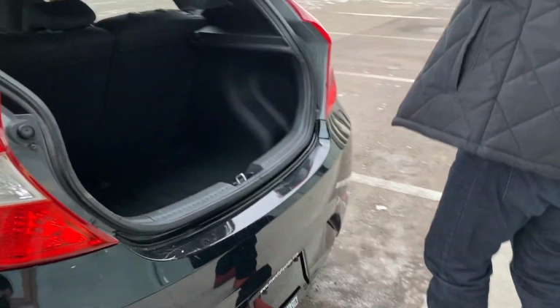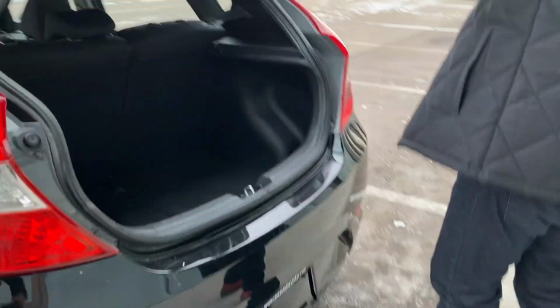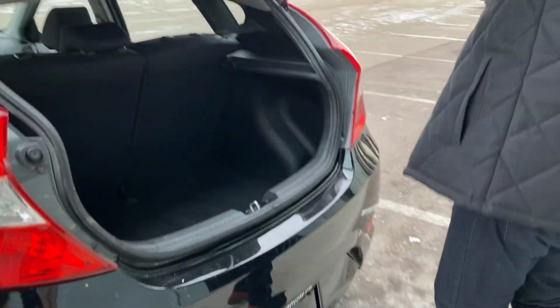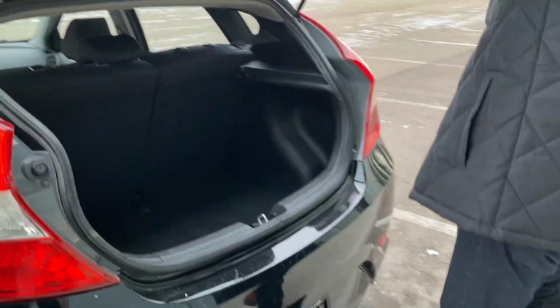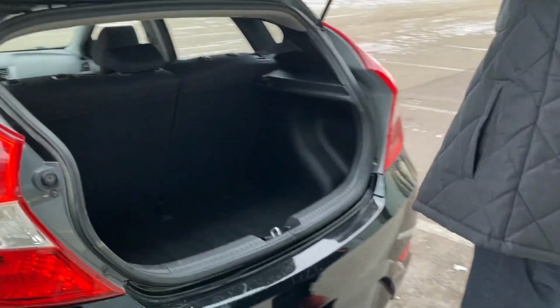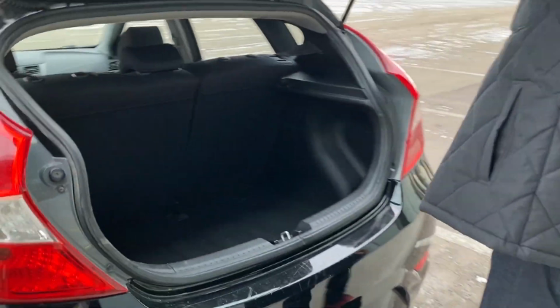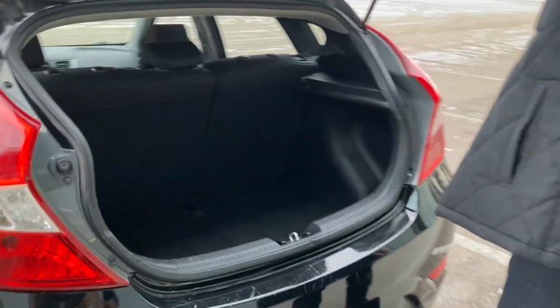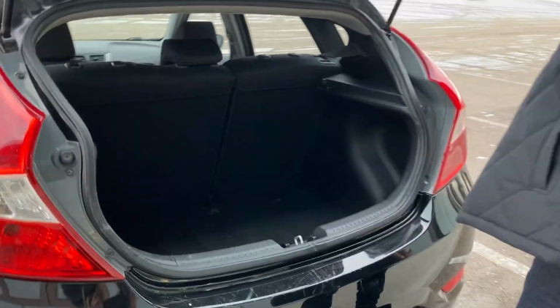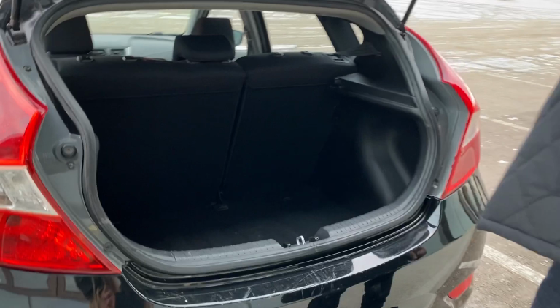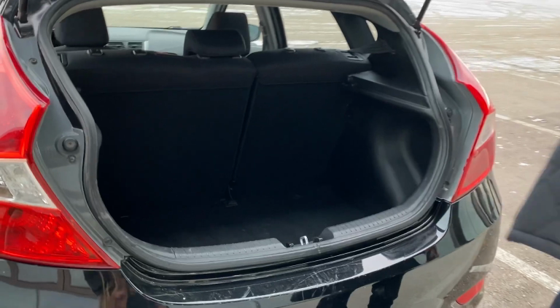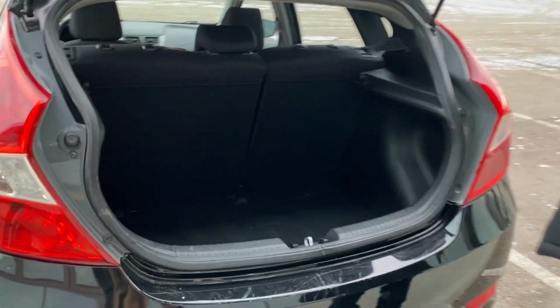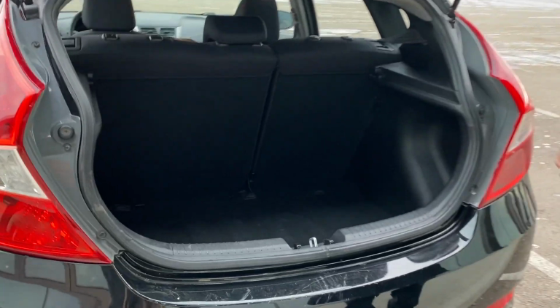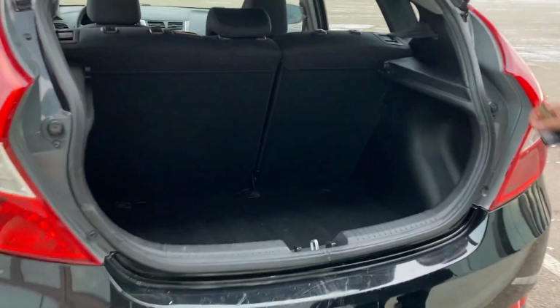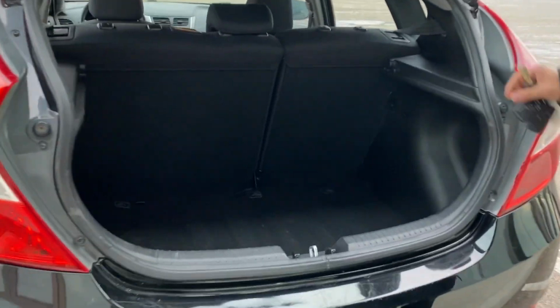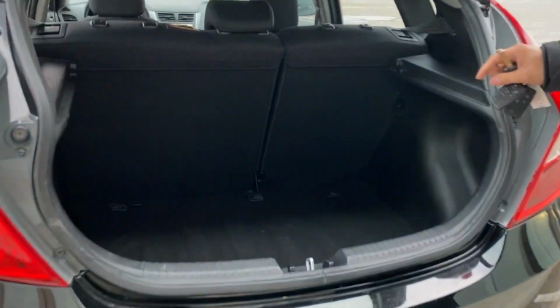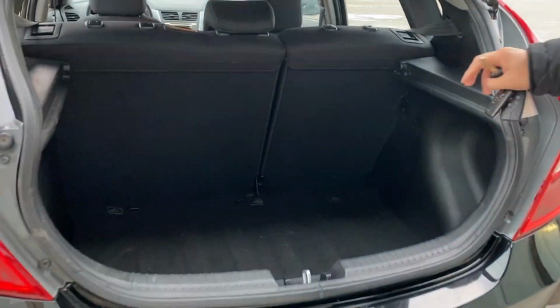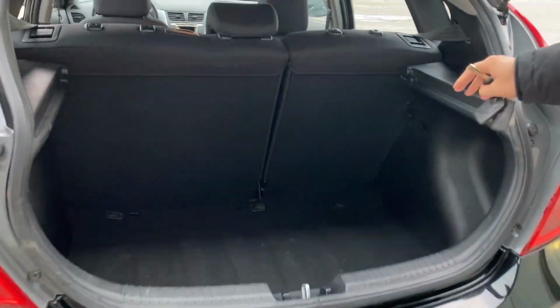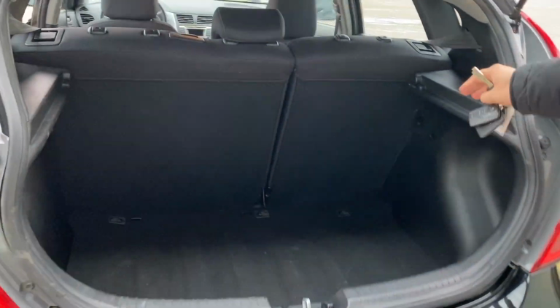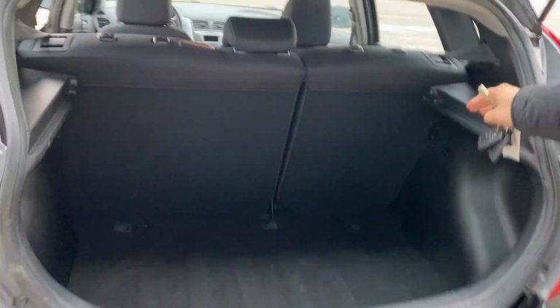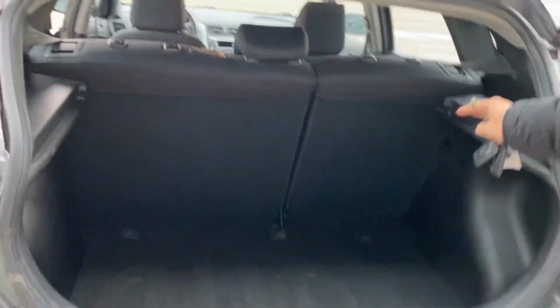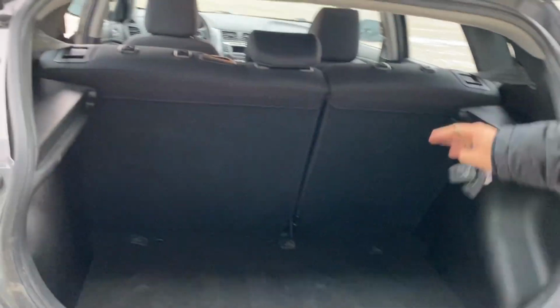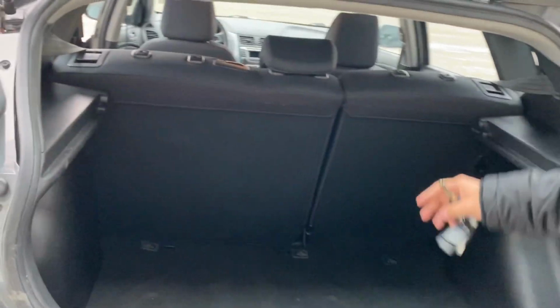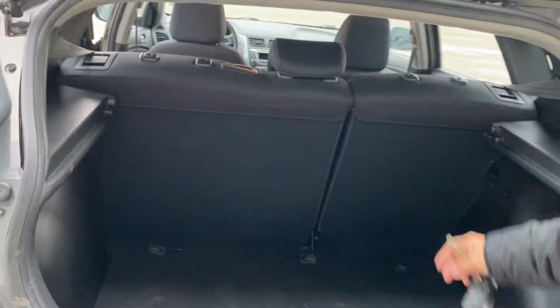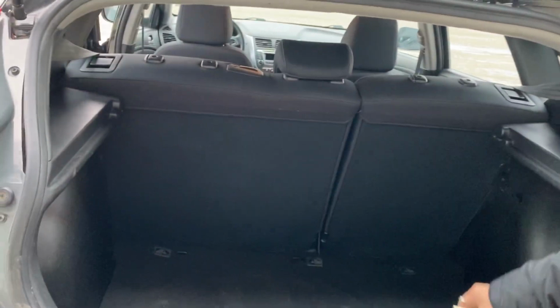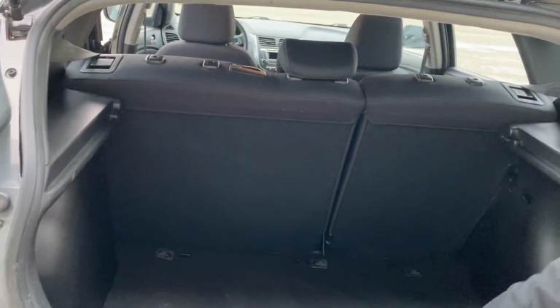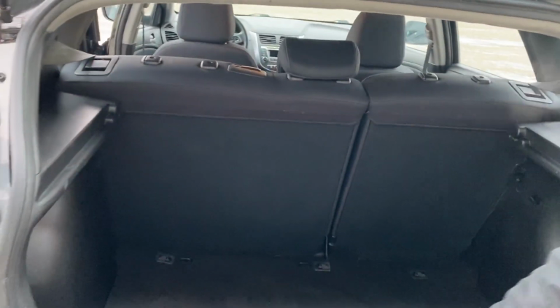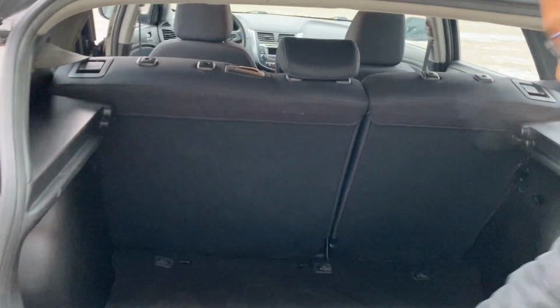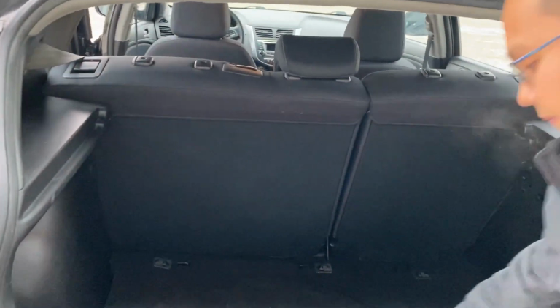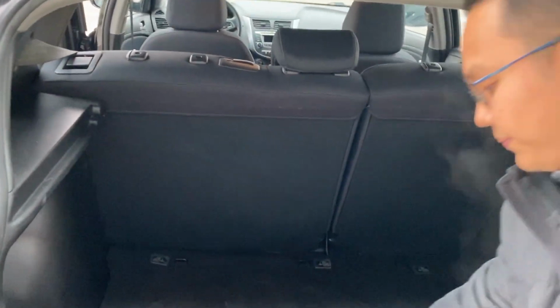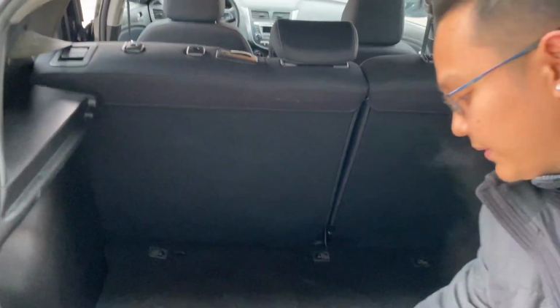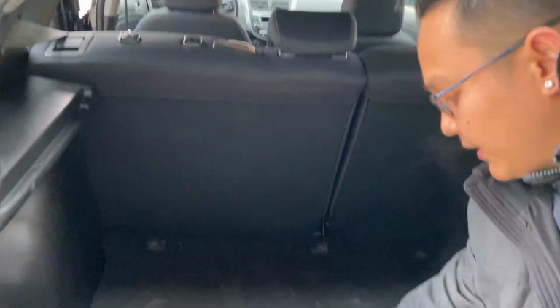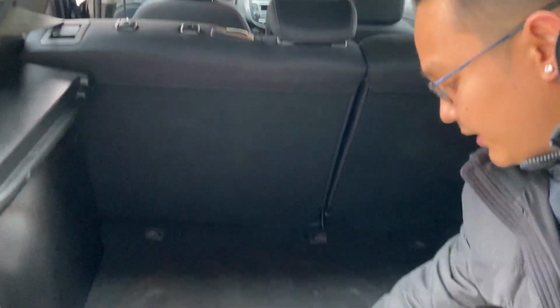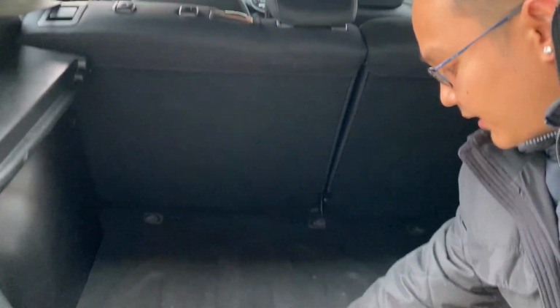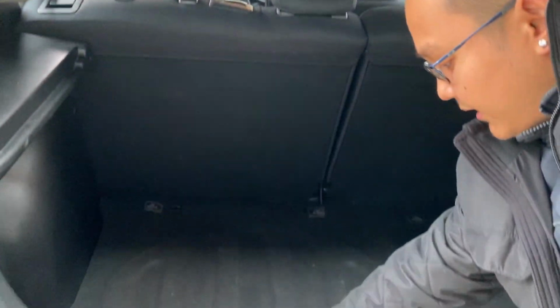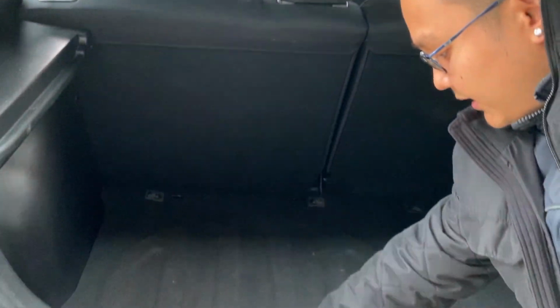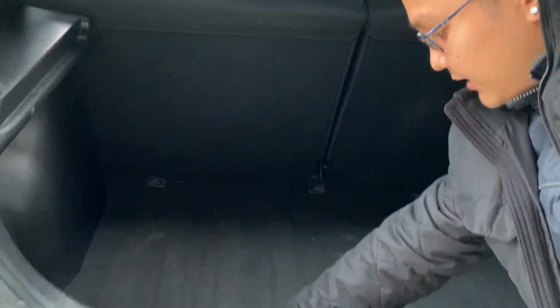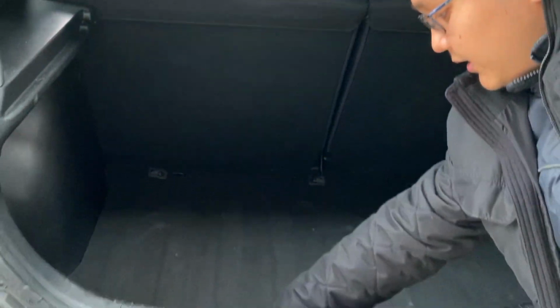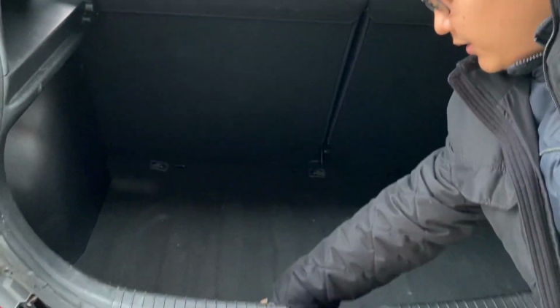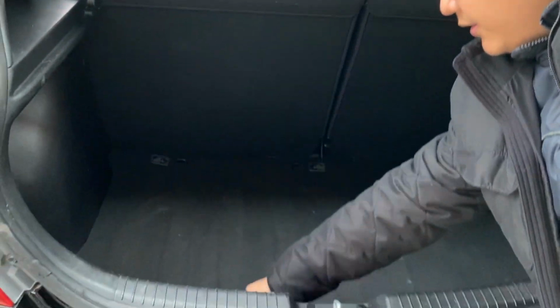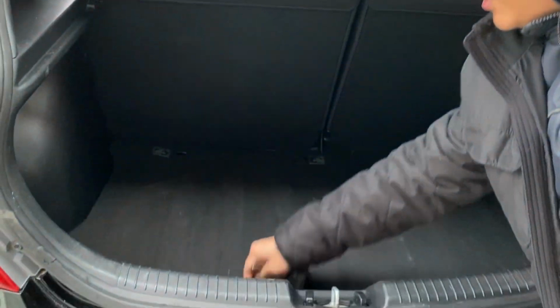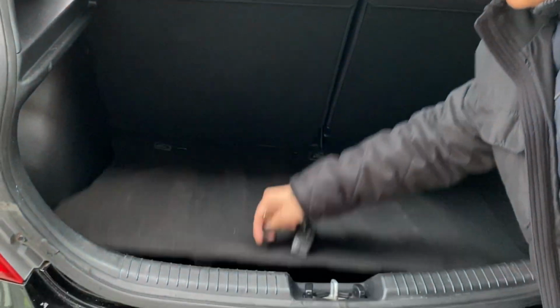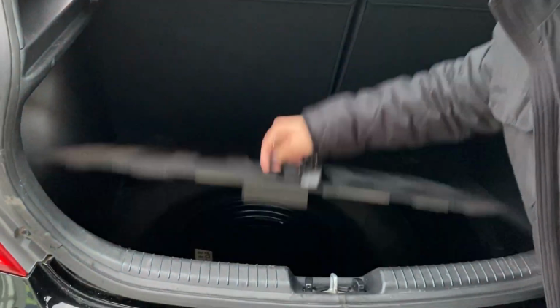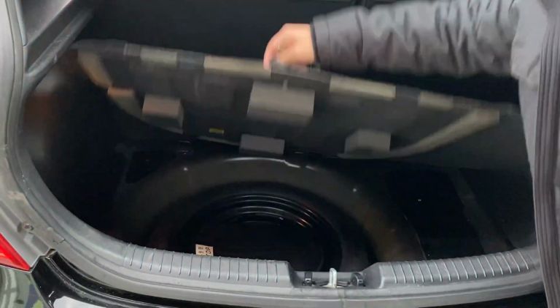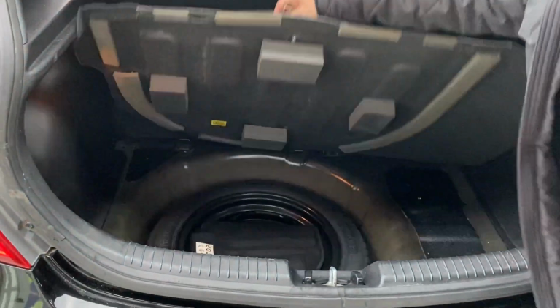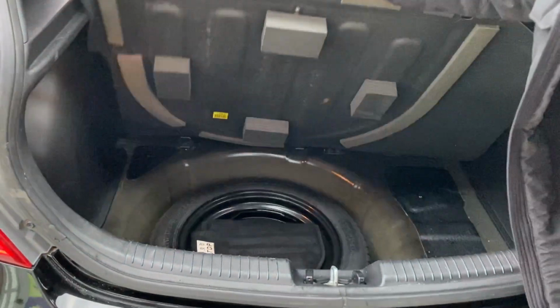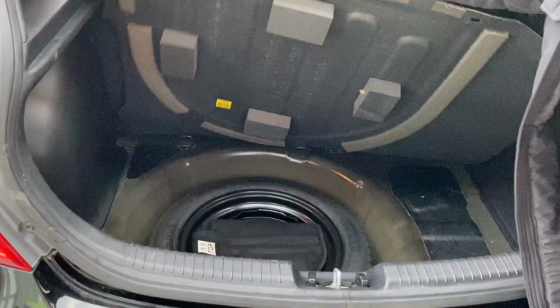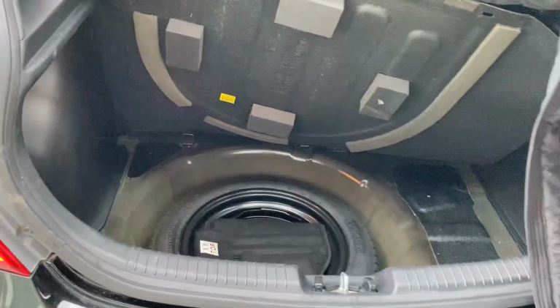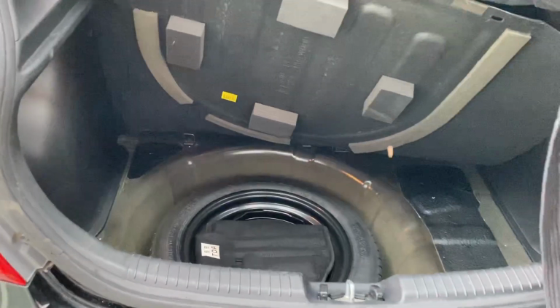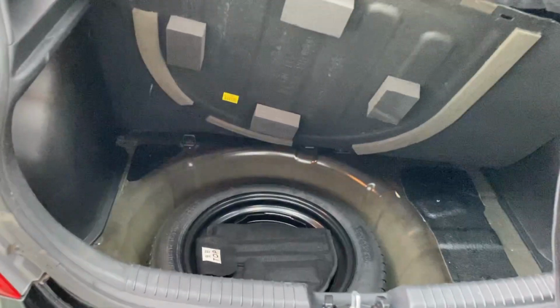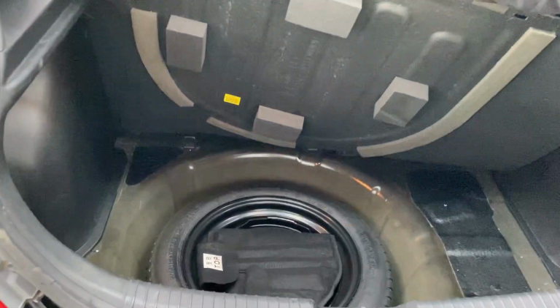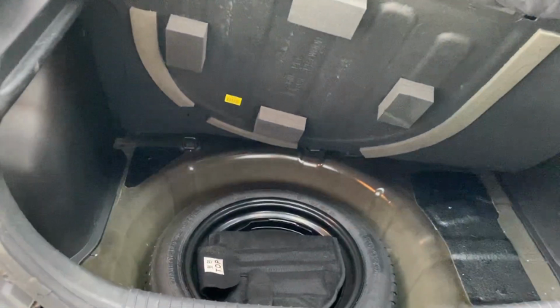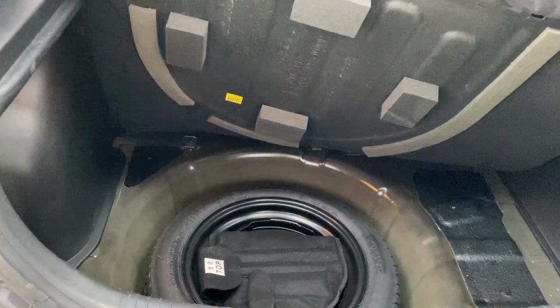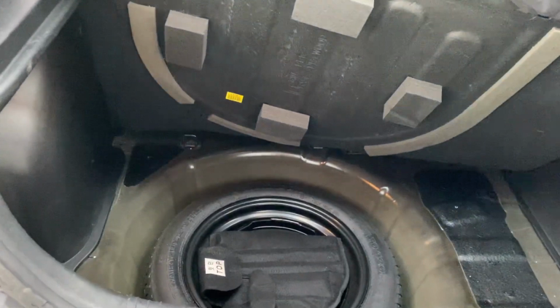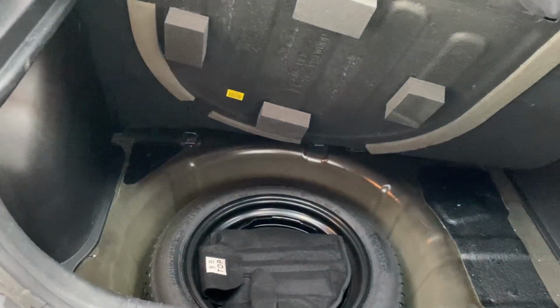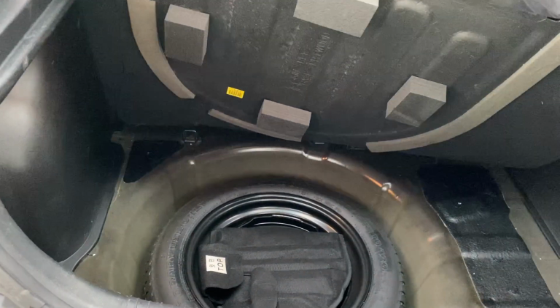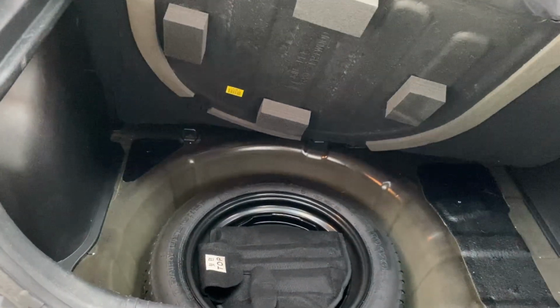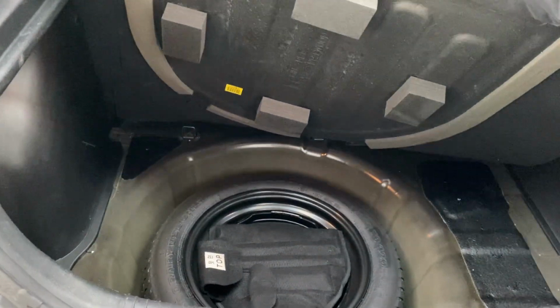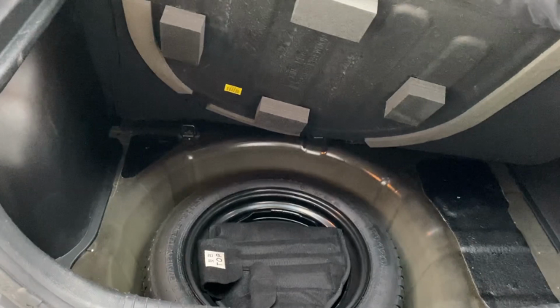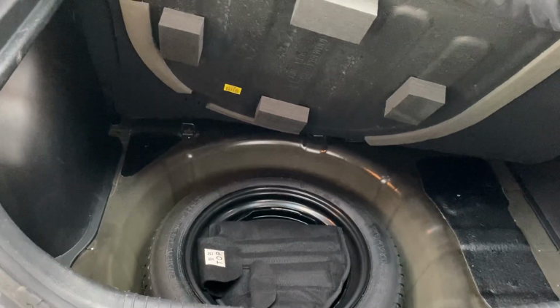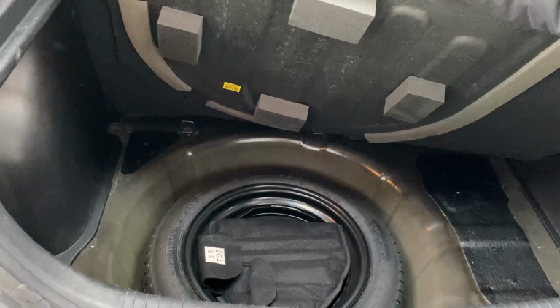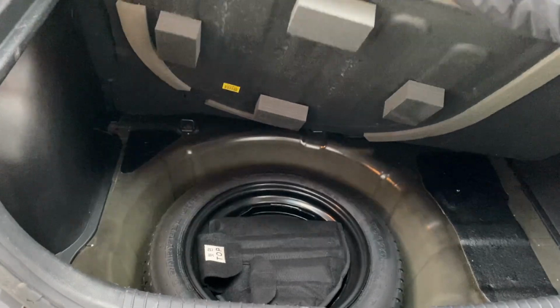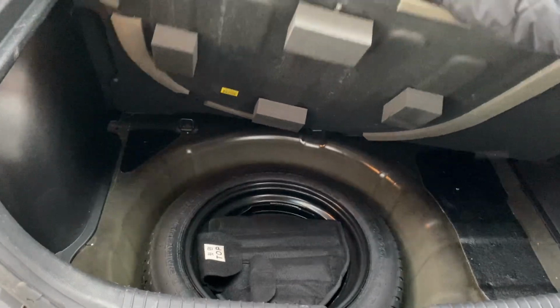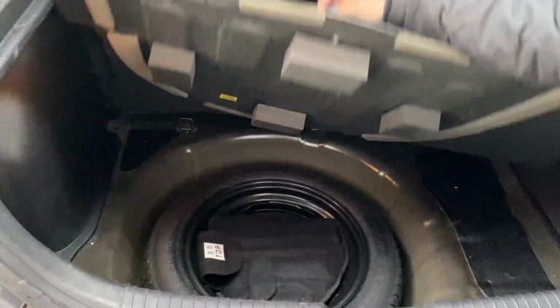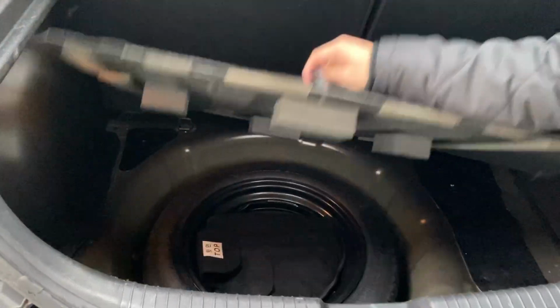Going to the back, you do have a lot of trunk space as well. And underneath this you have your spare tire and all your tools.